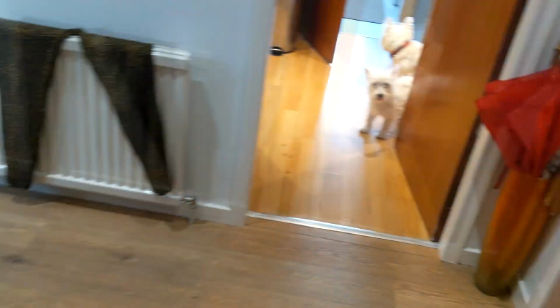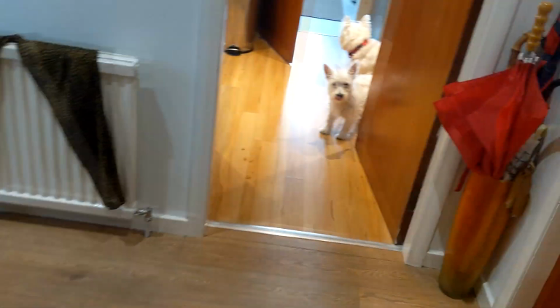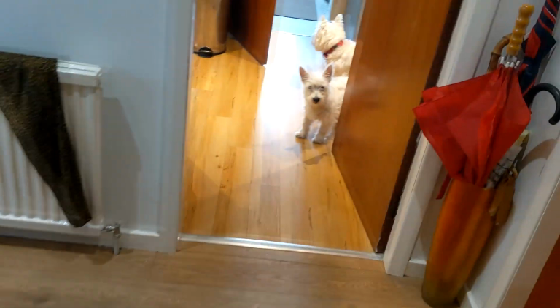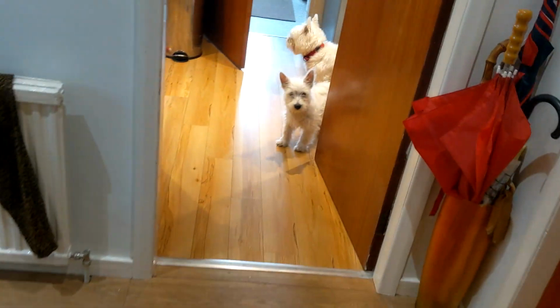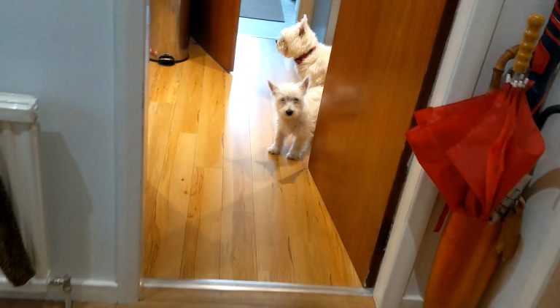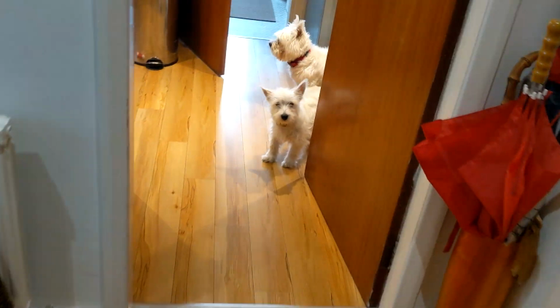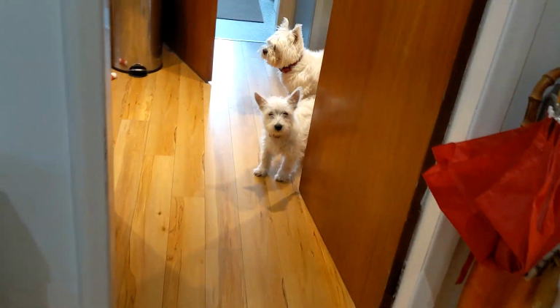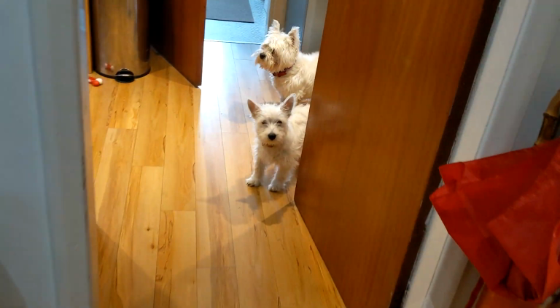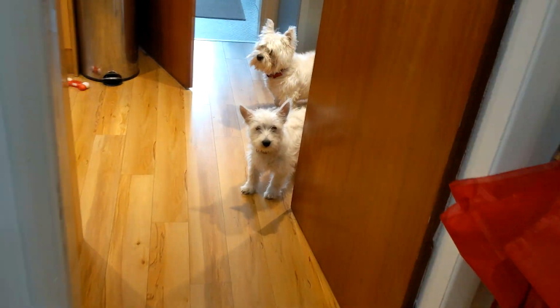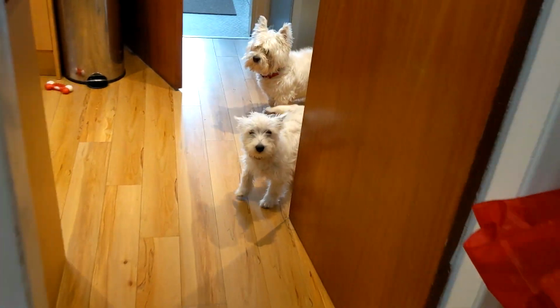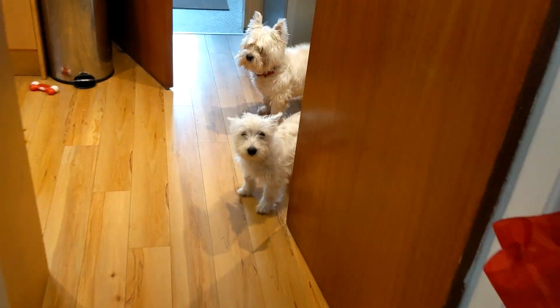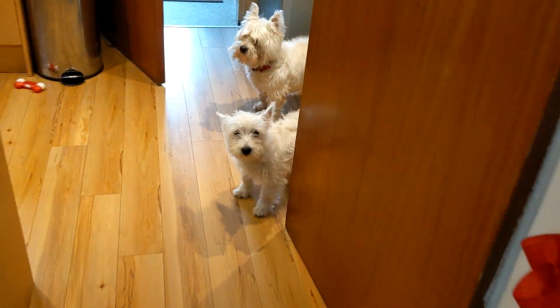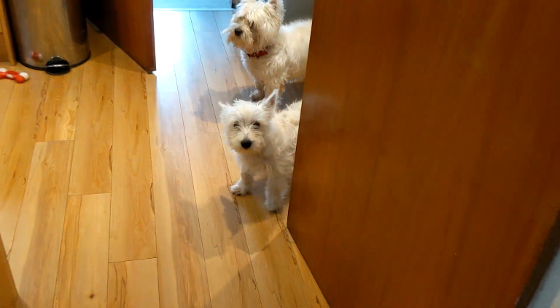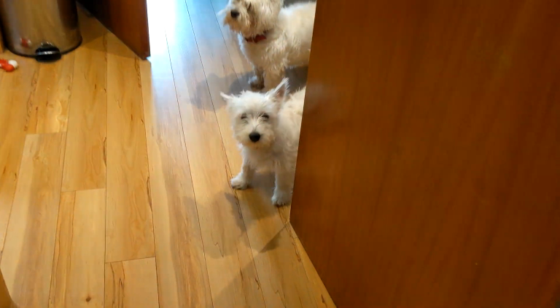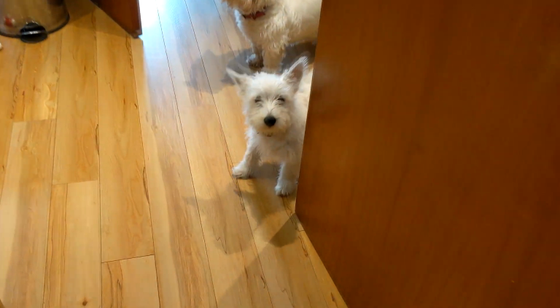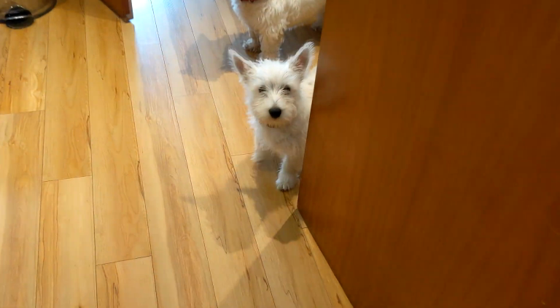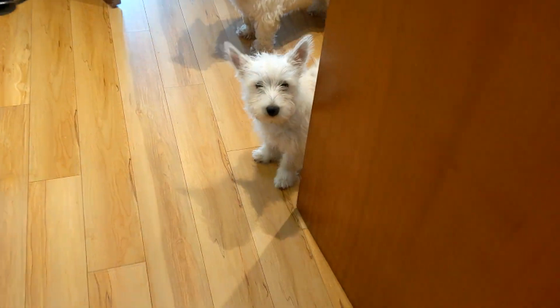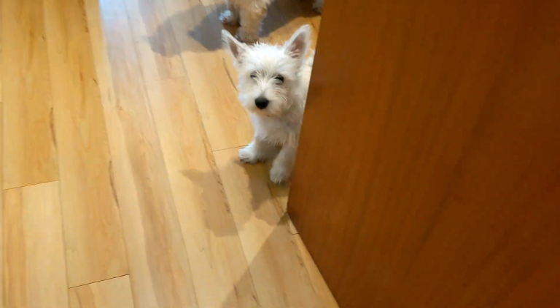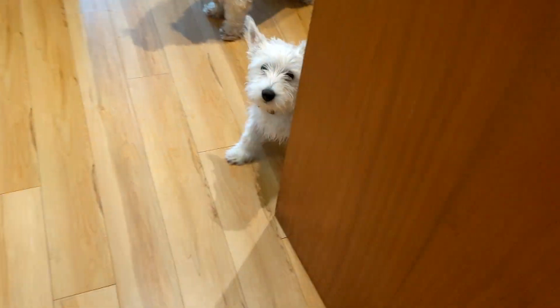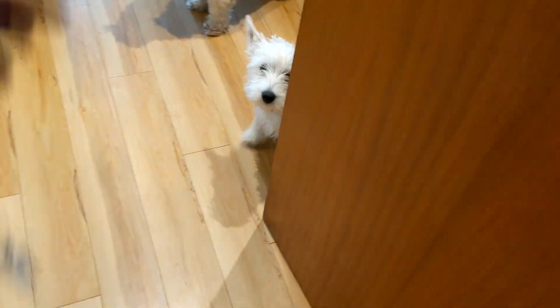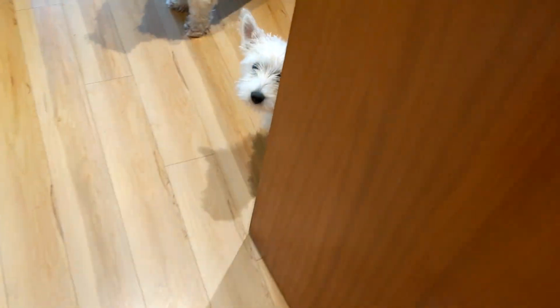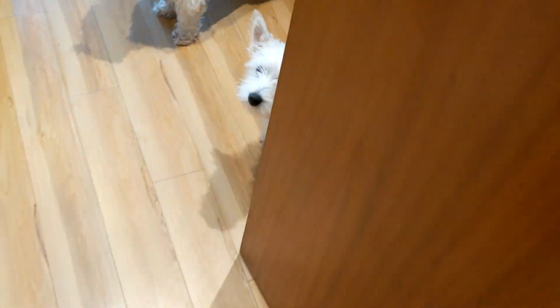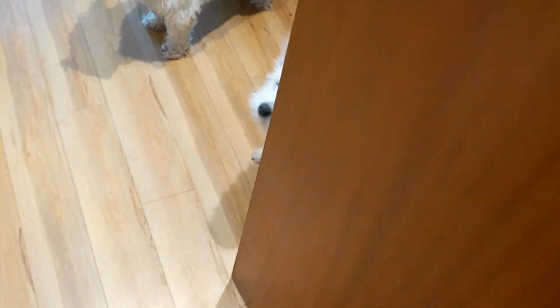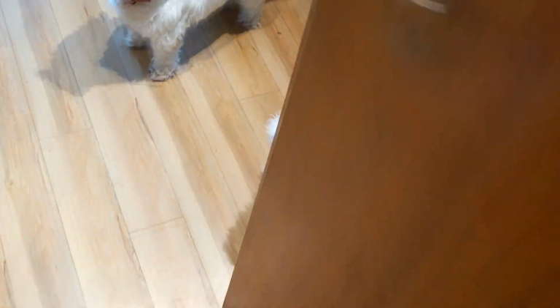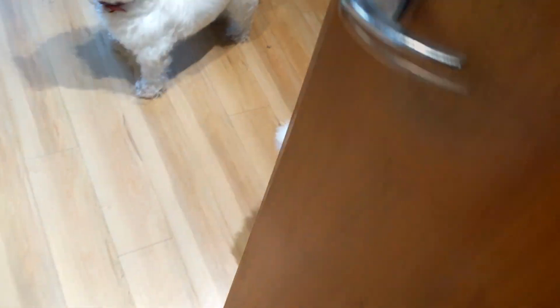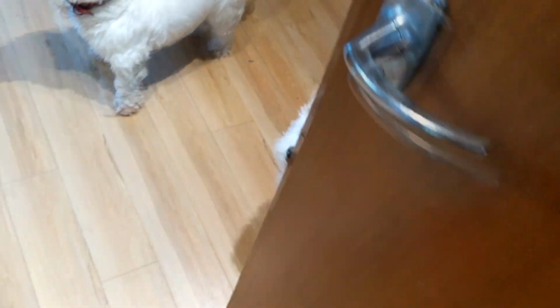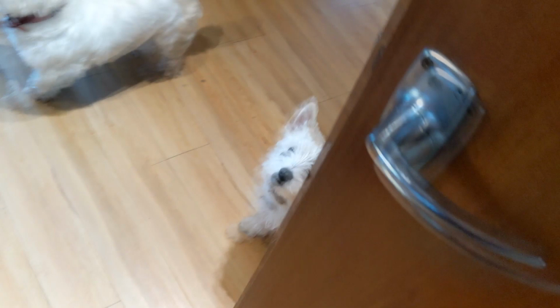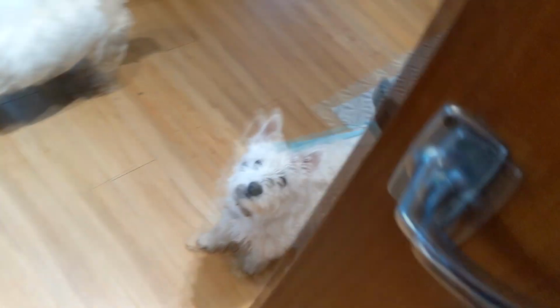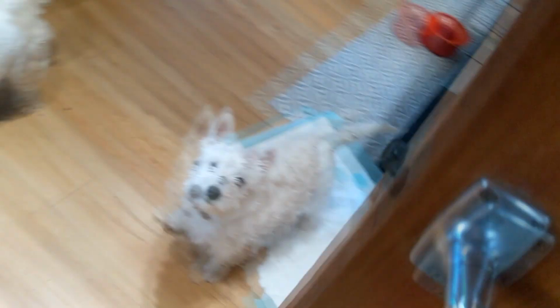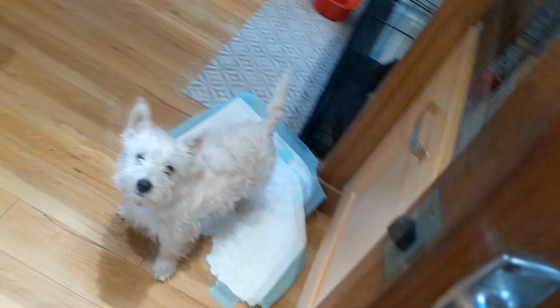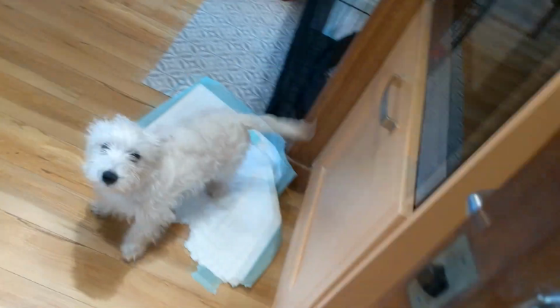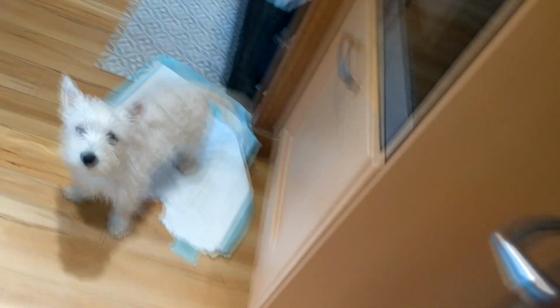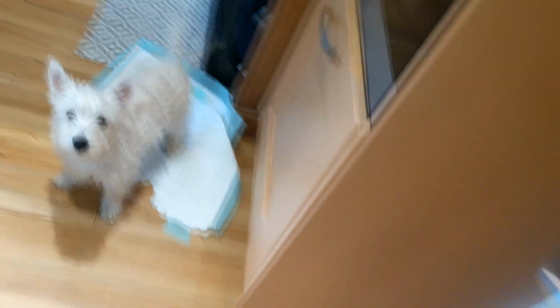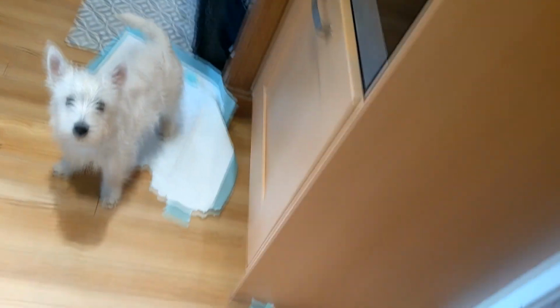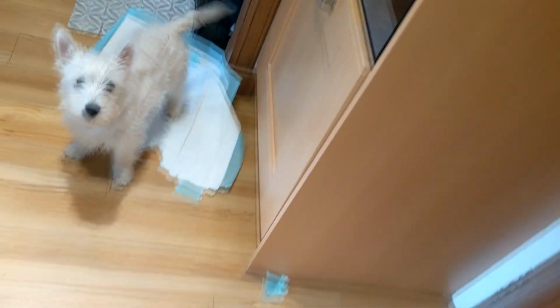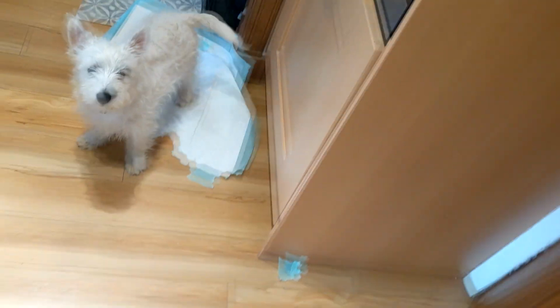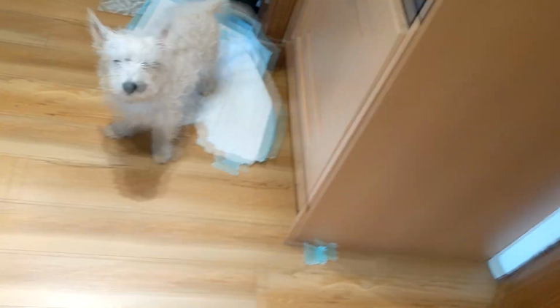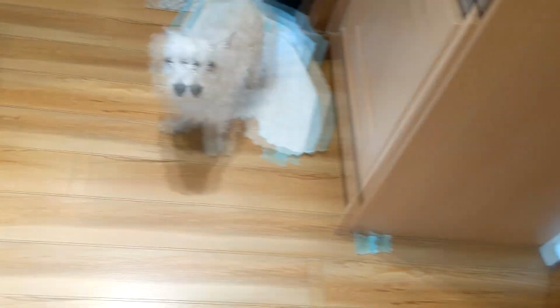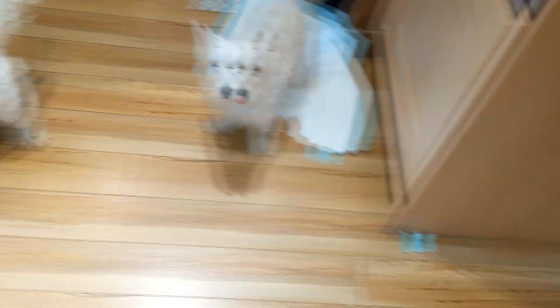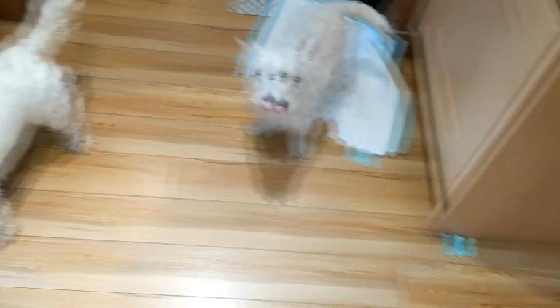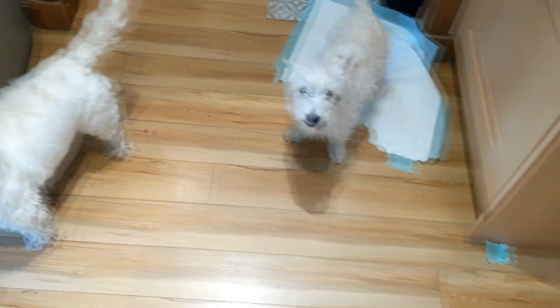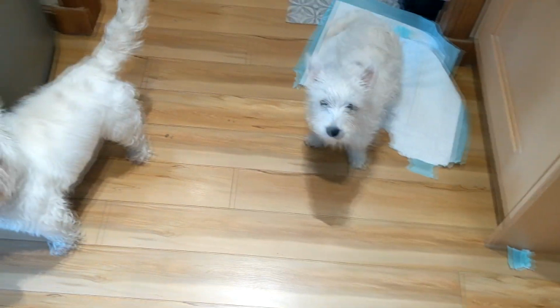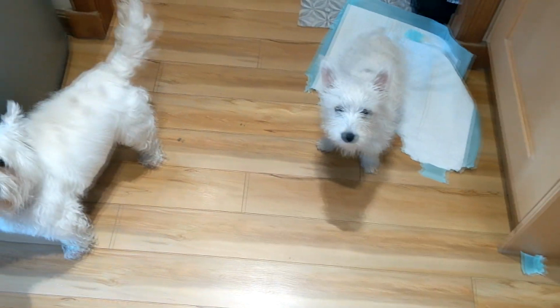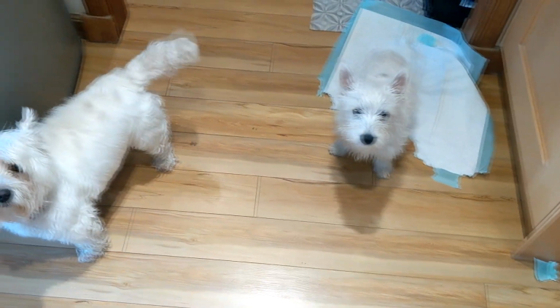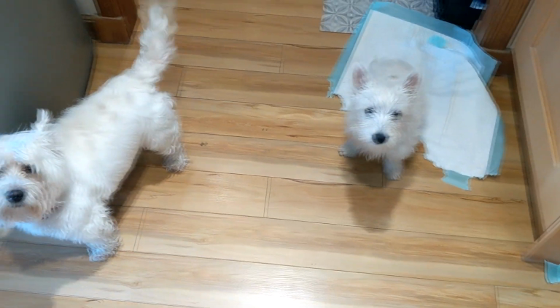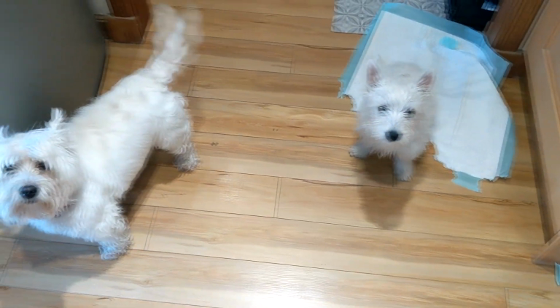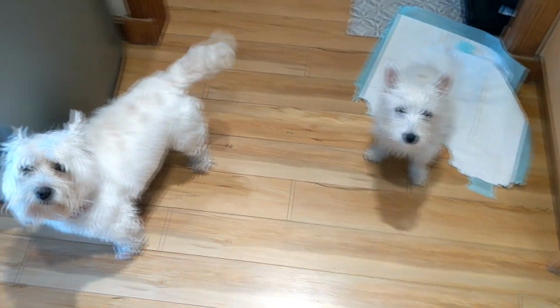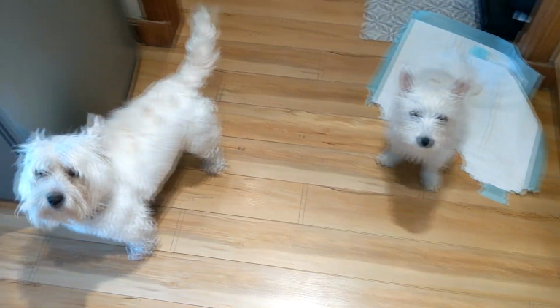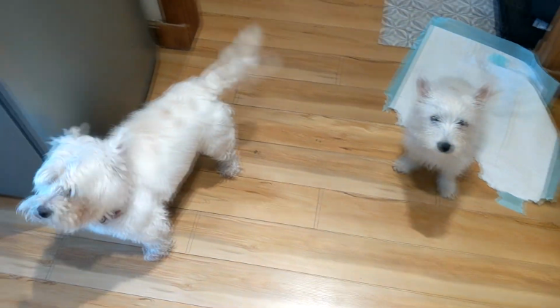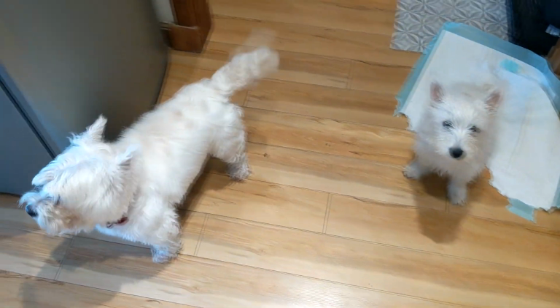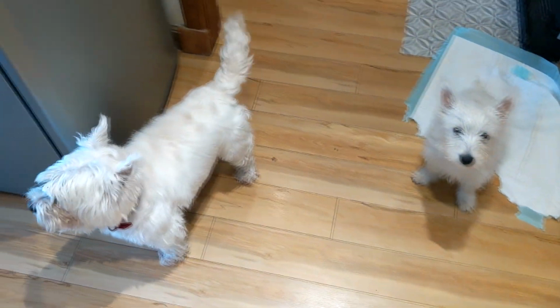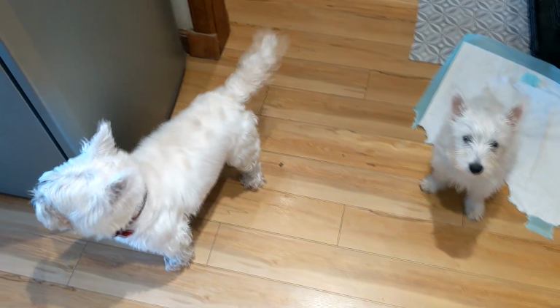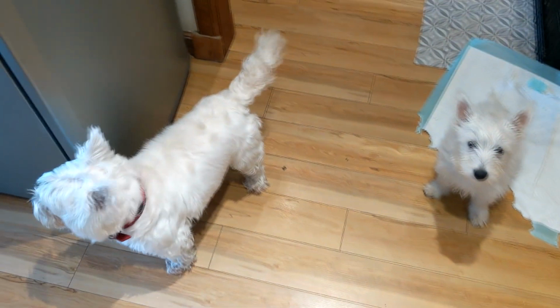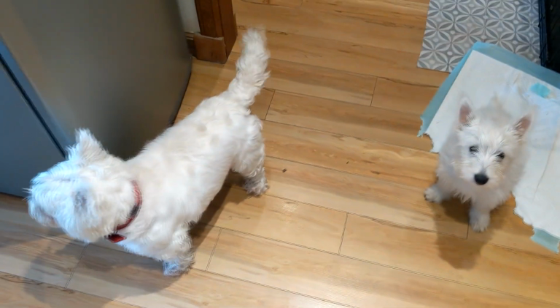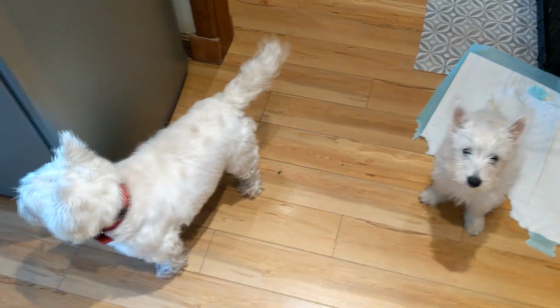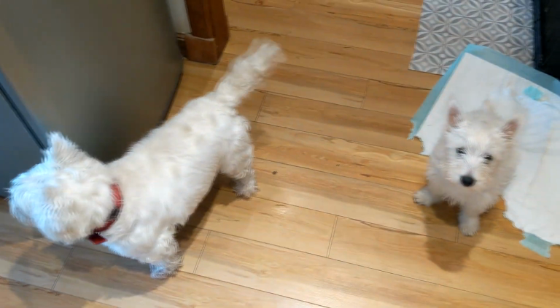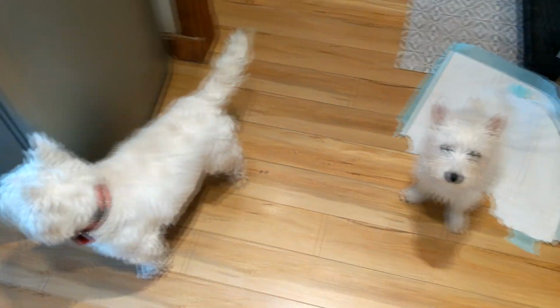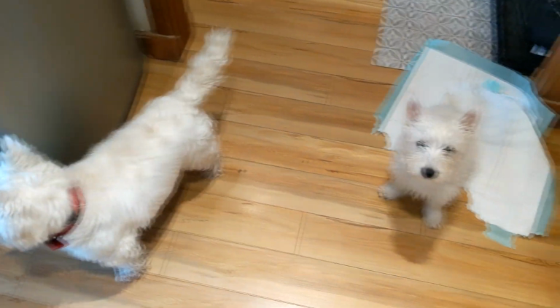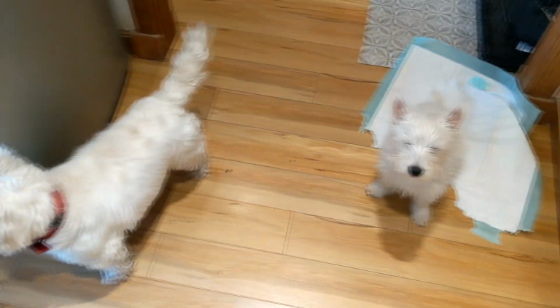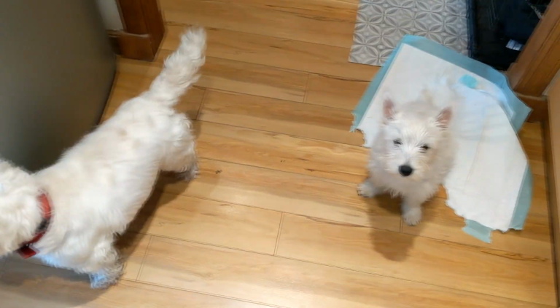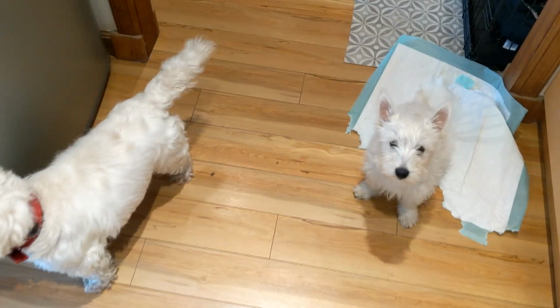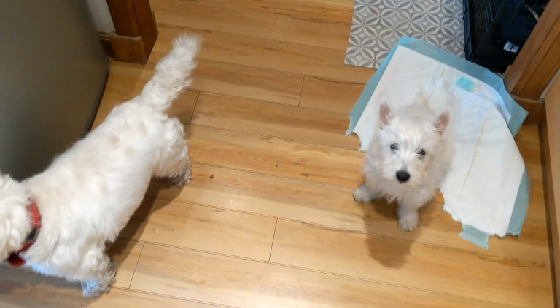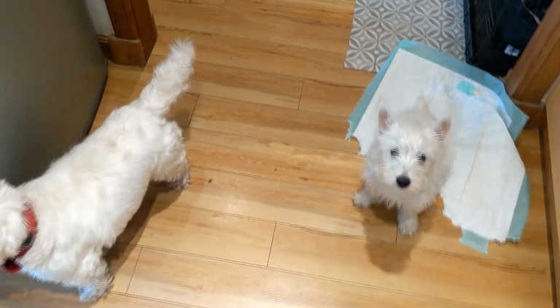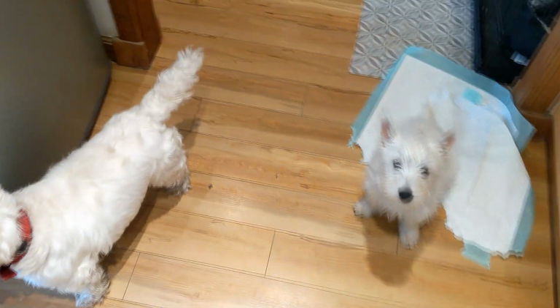Here comes the puppy. The puppy came running in. Oh no — two of them.